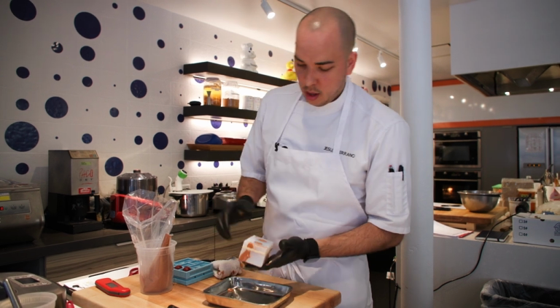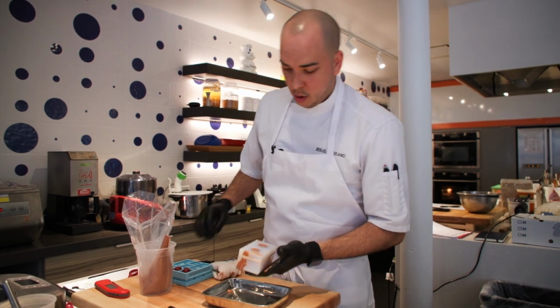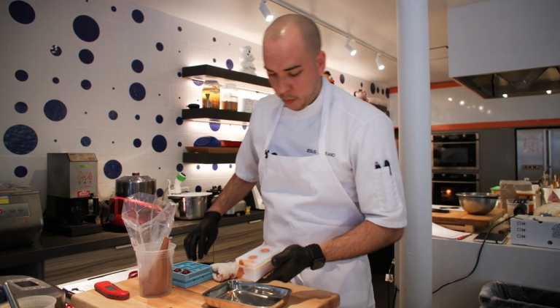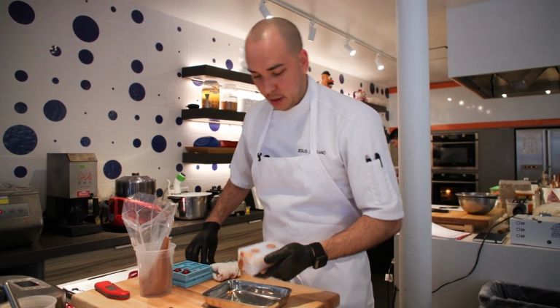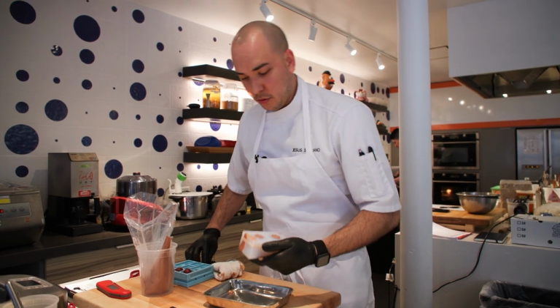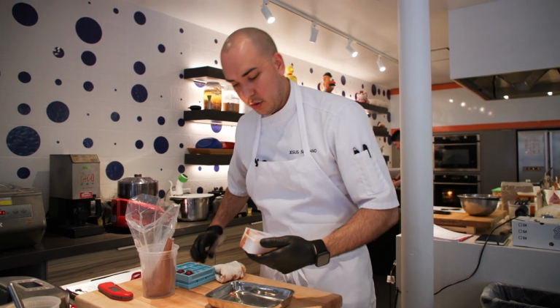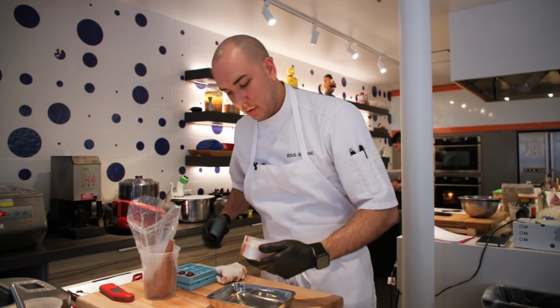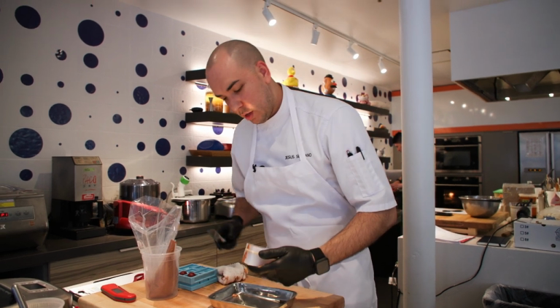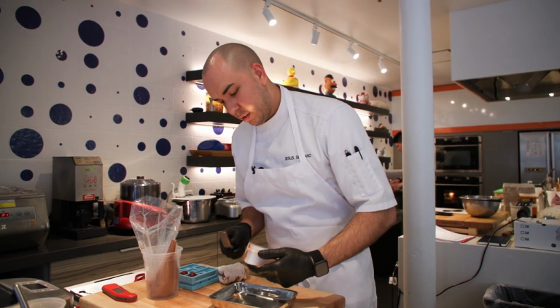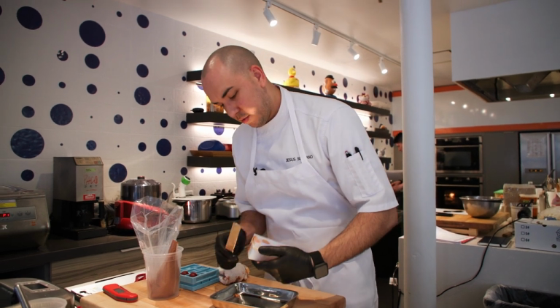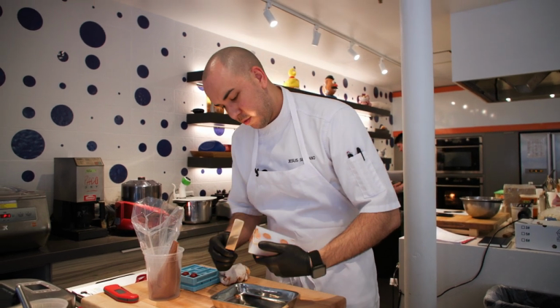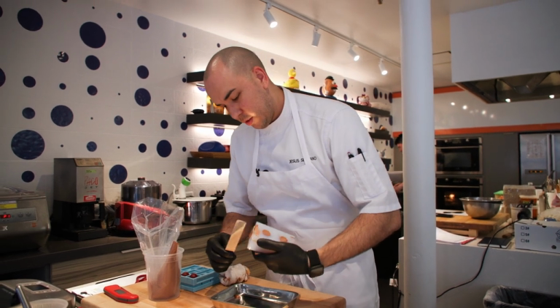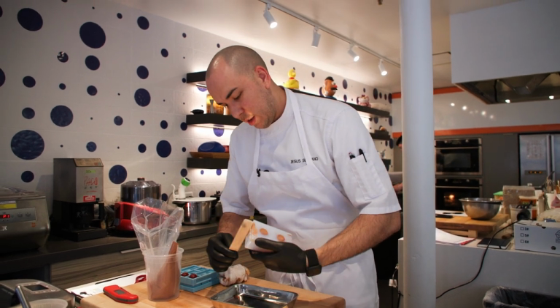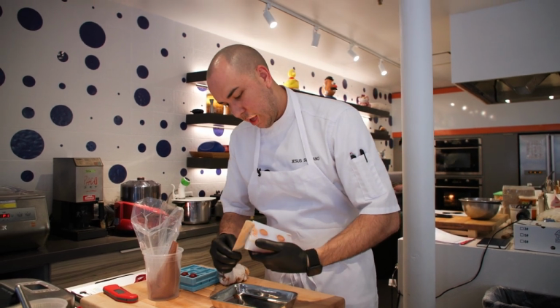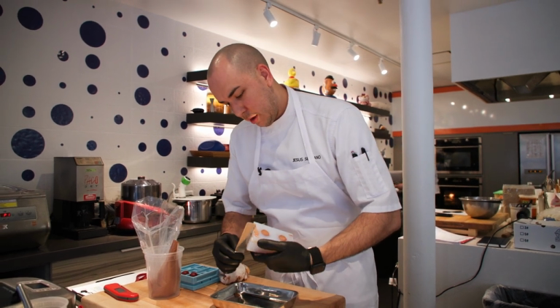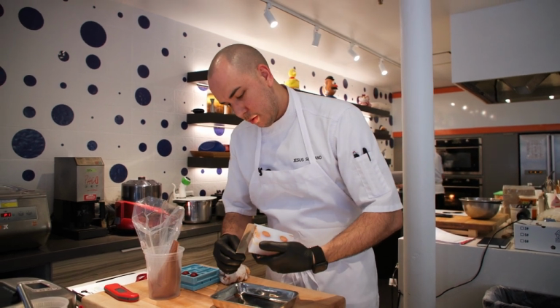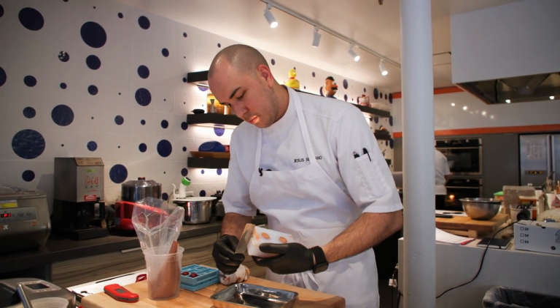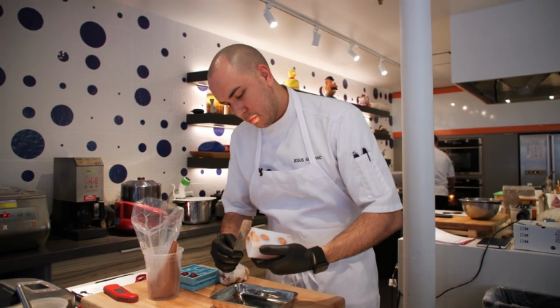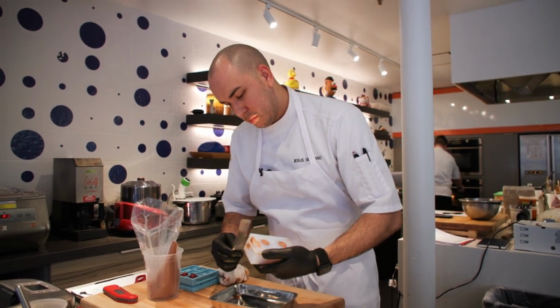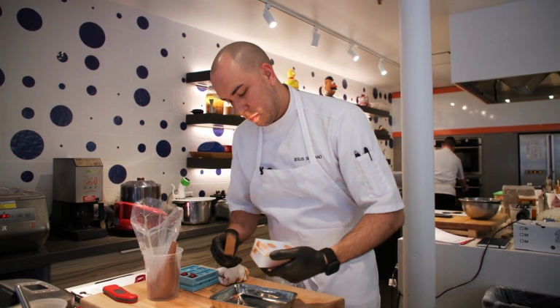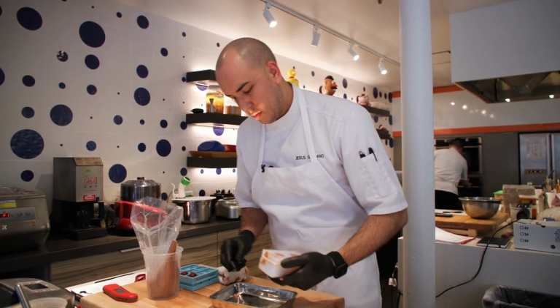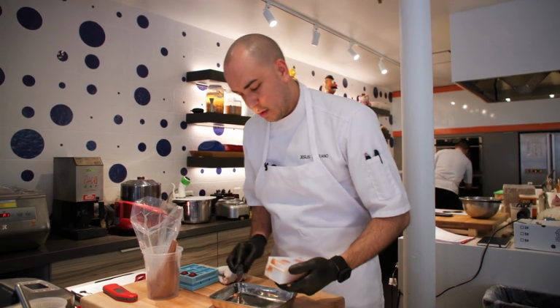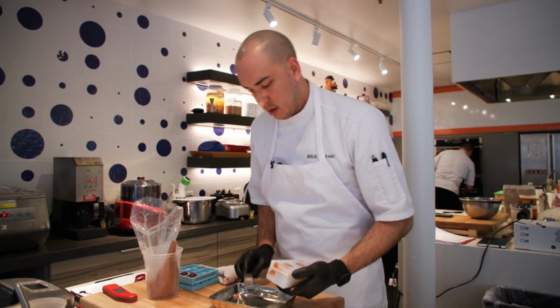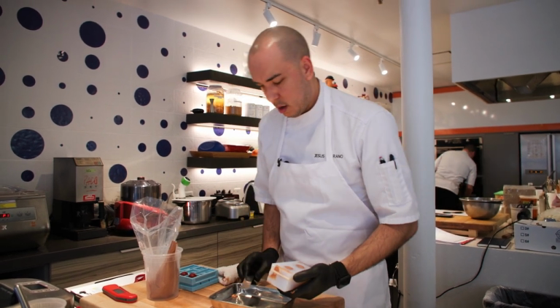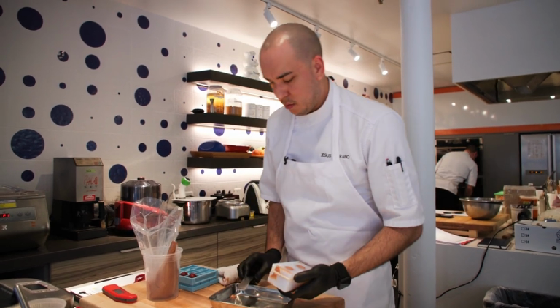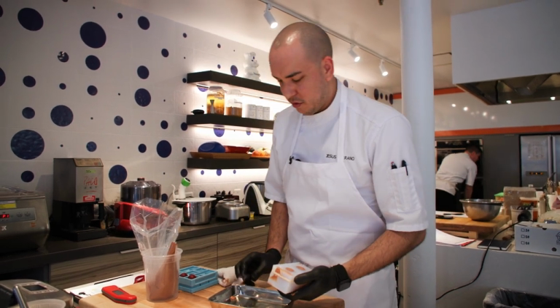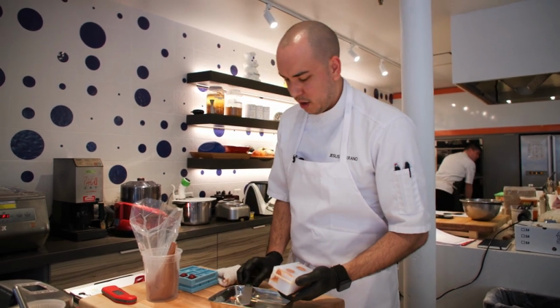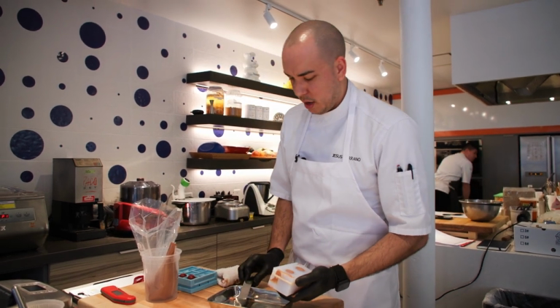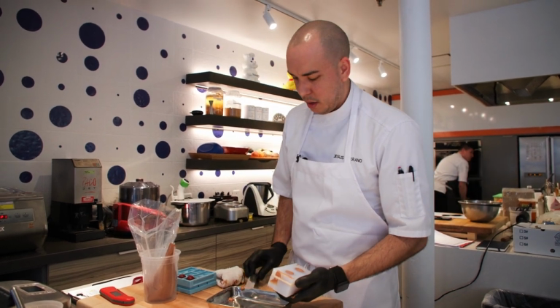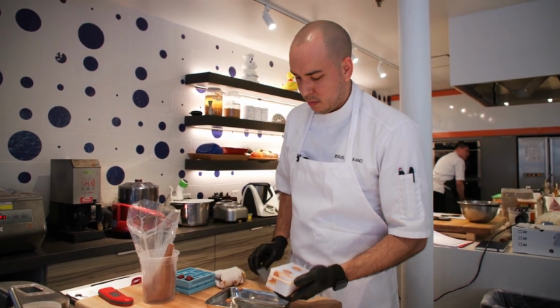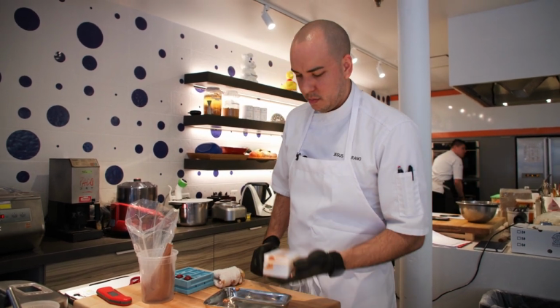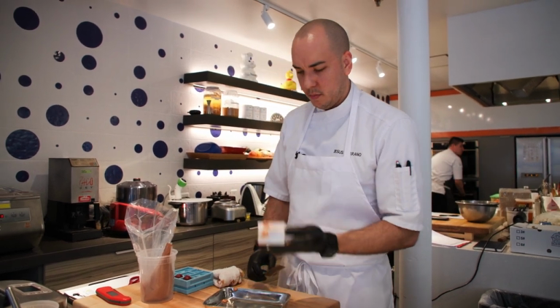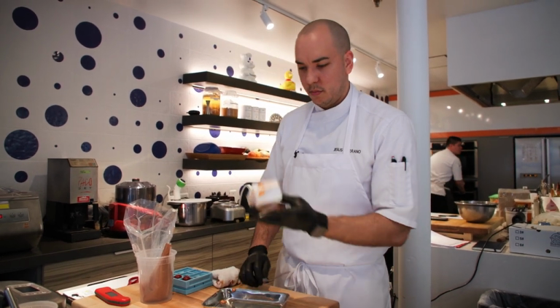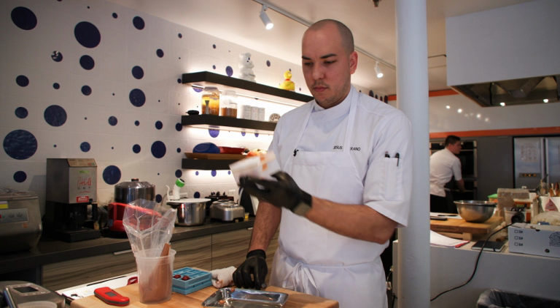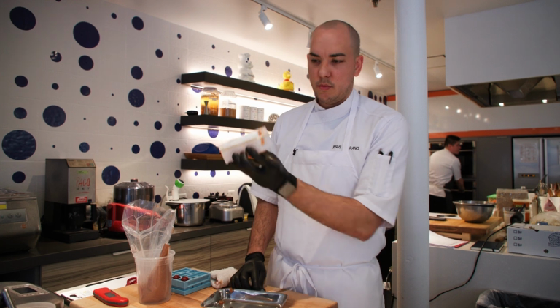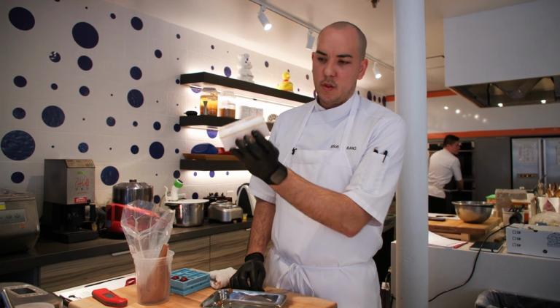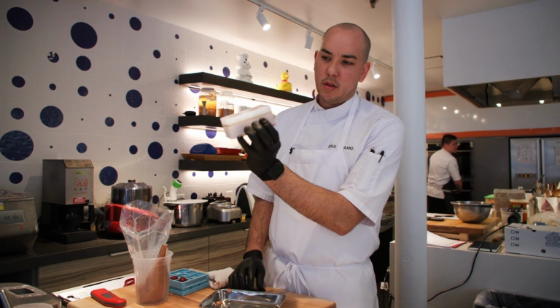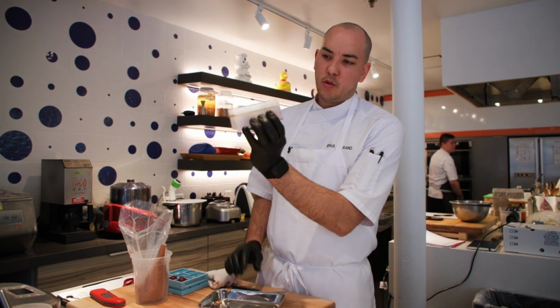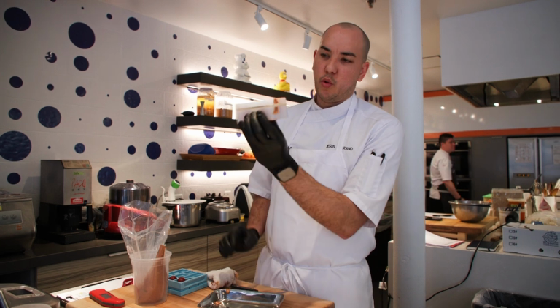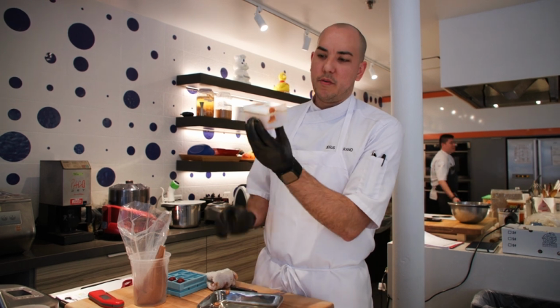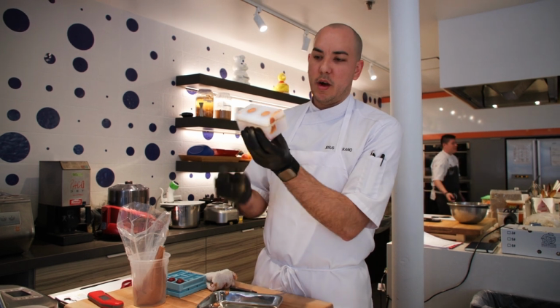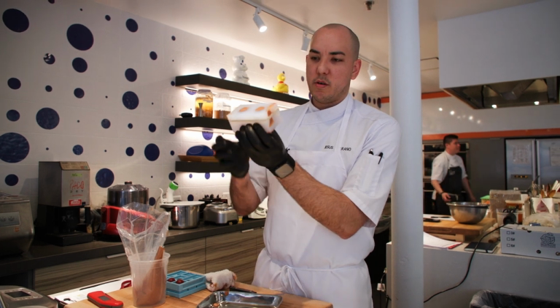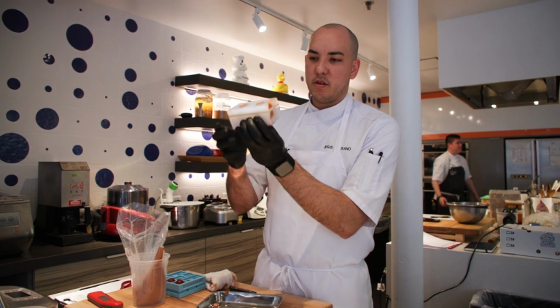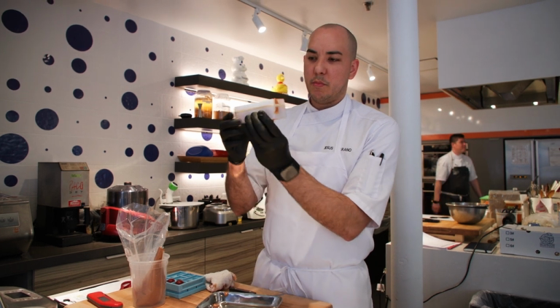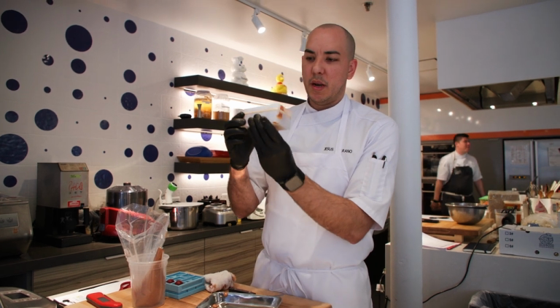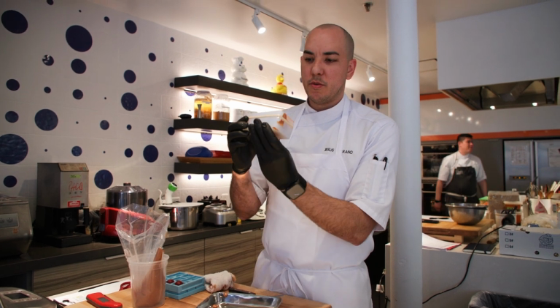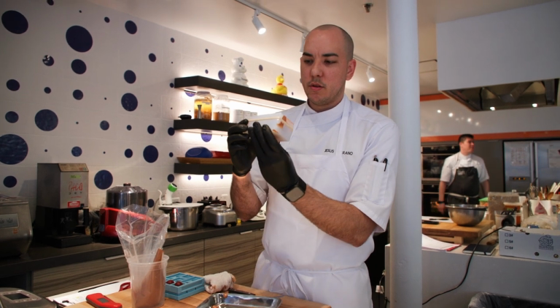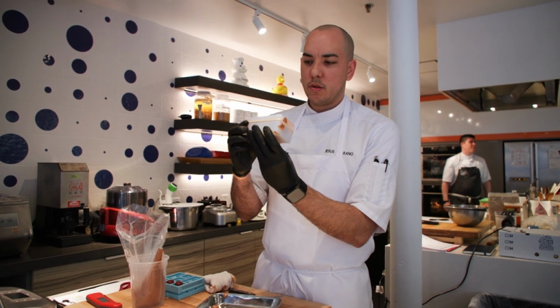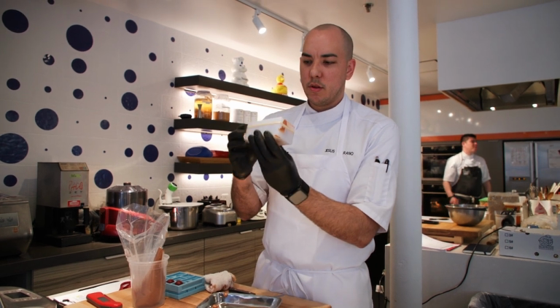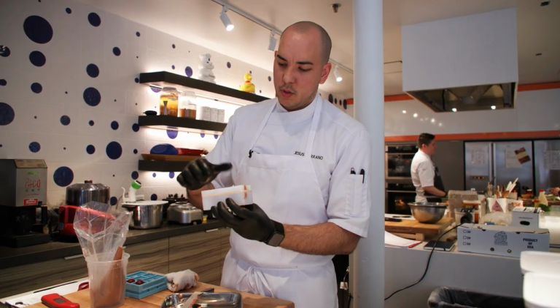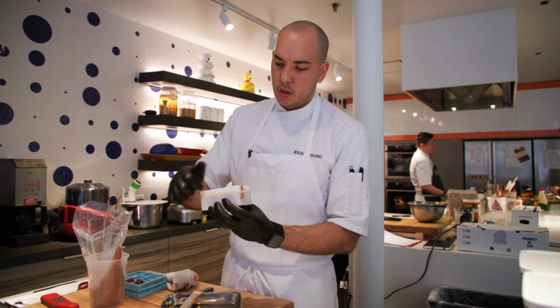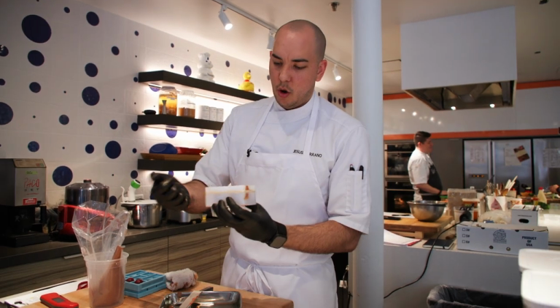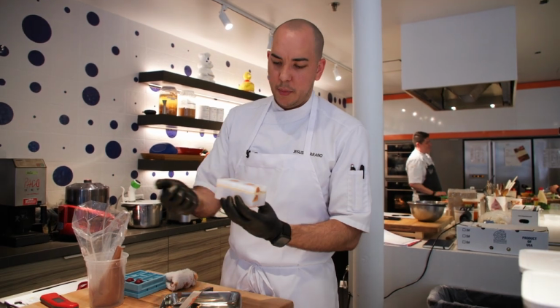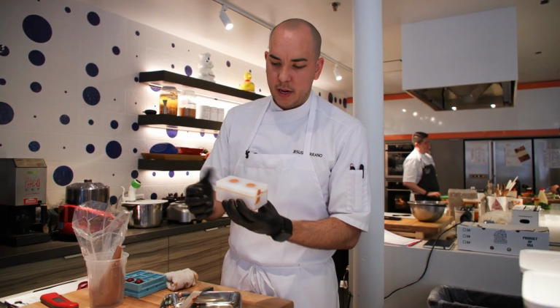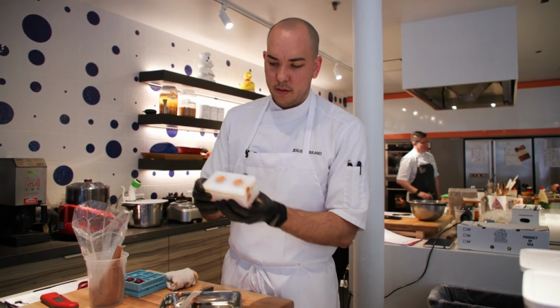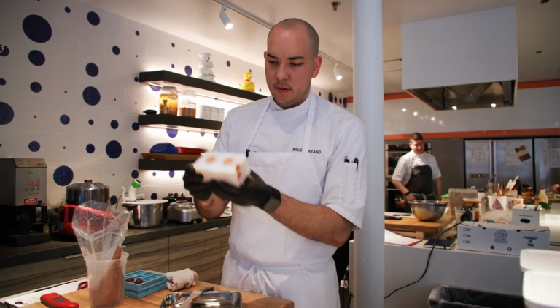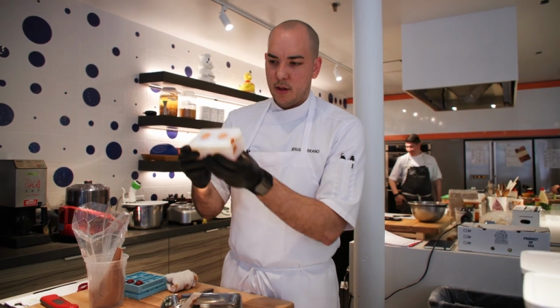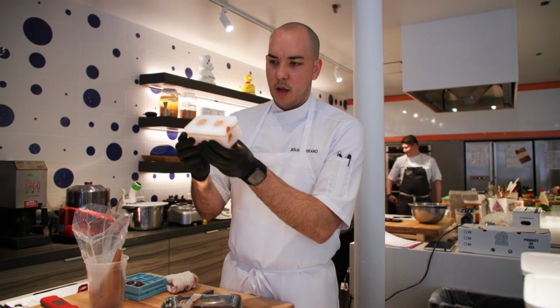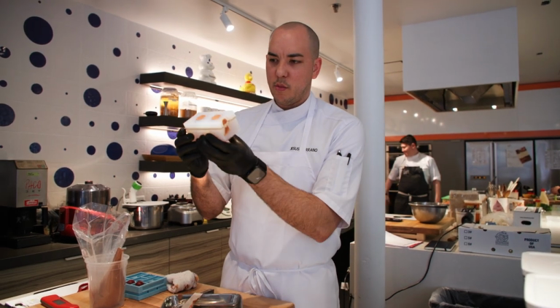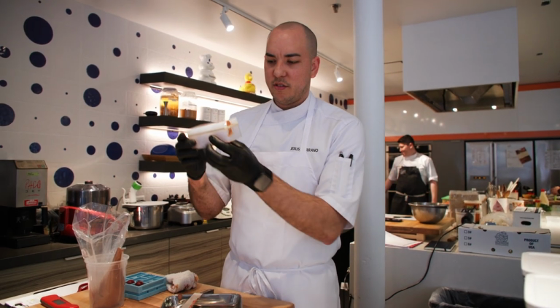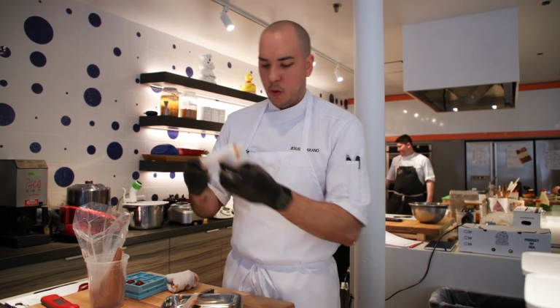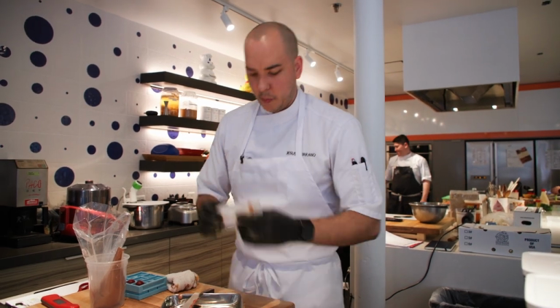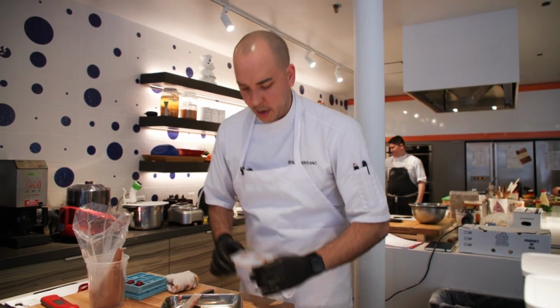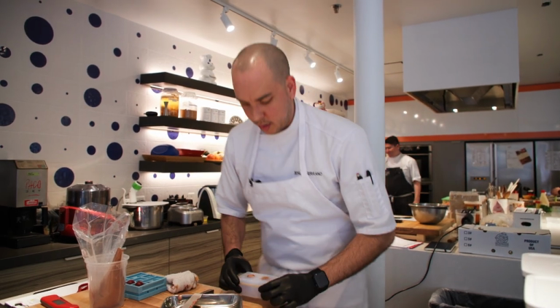We have to let this set — I would say 12 hours minimum. Open it and we'll see what we get.